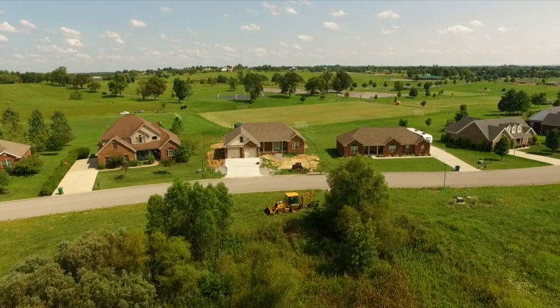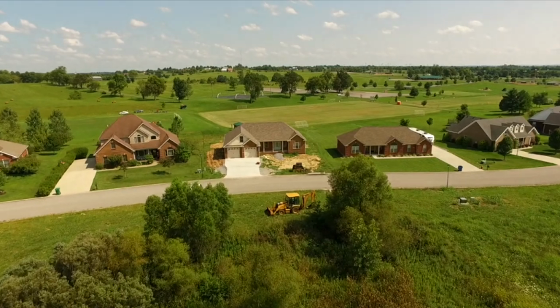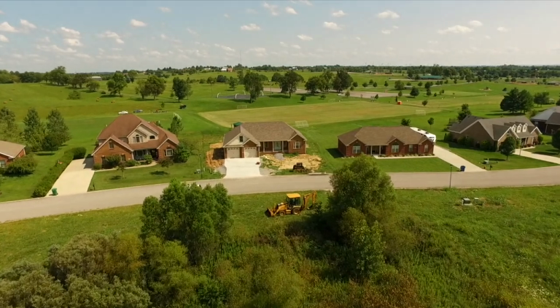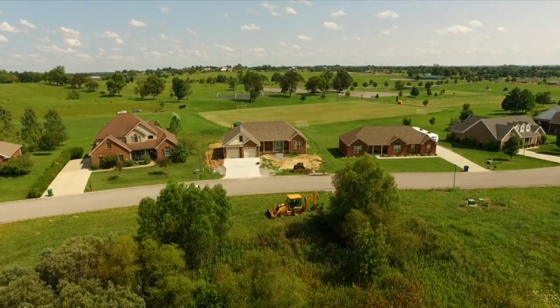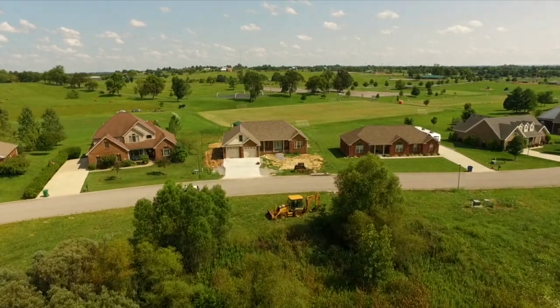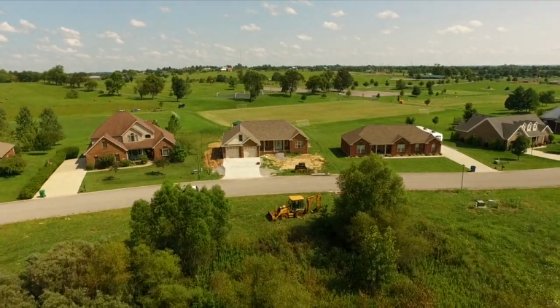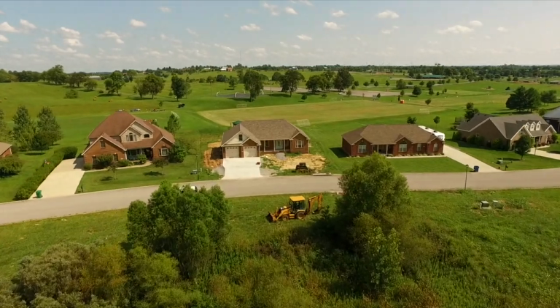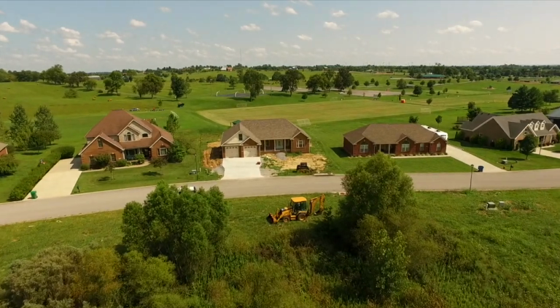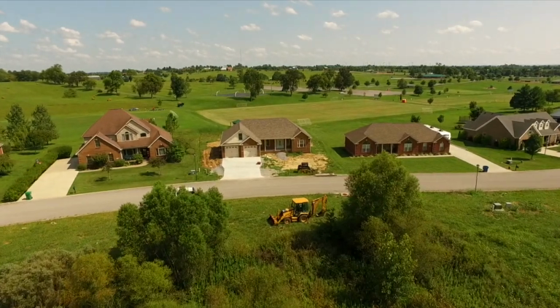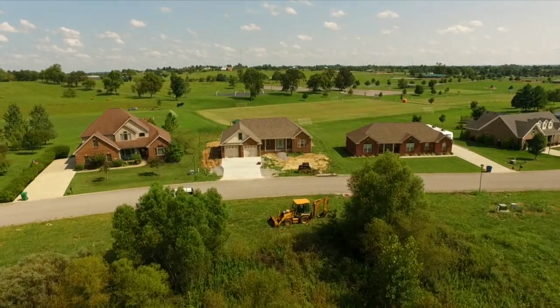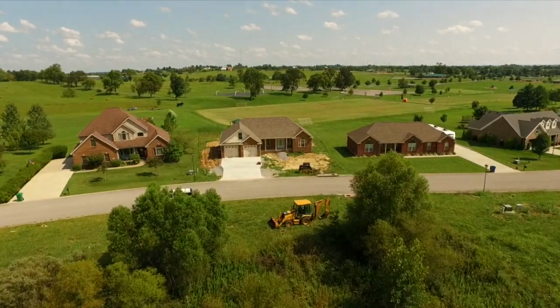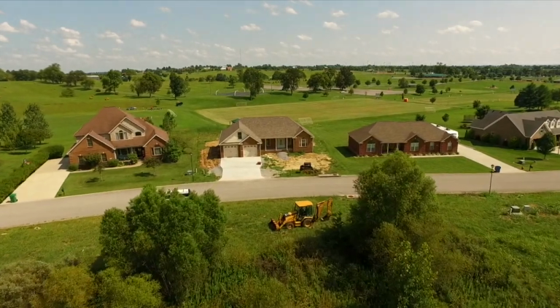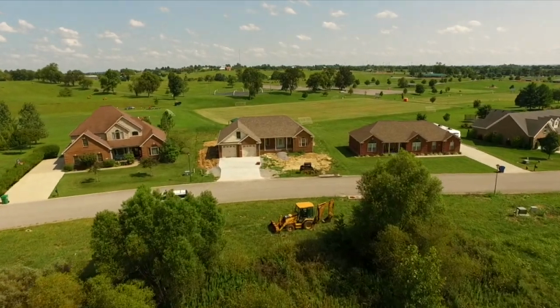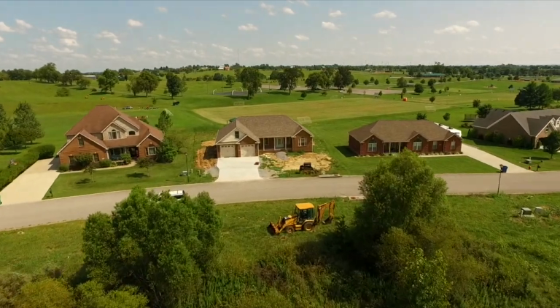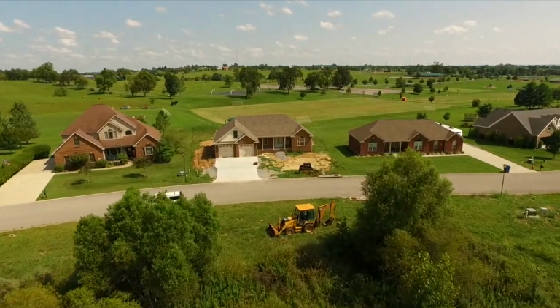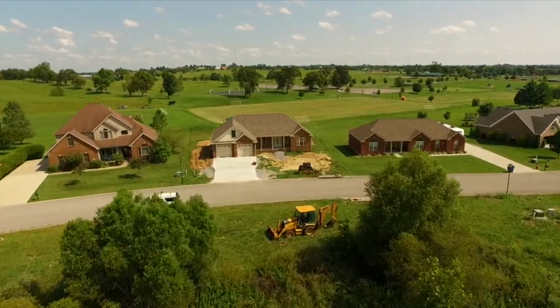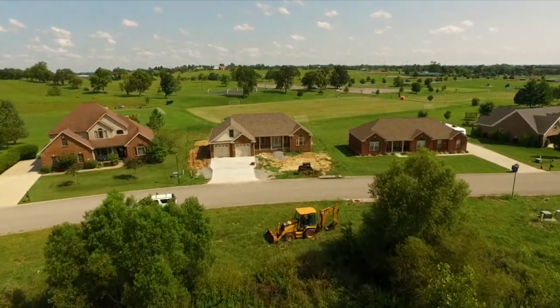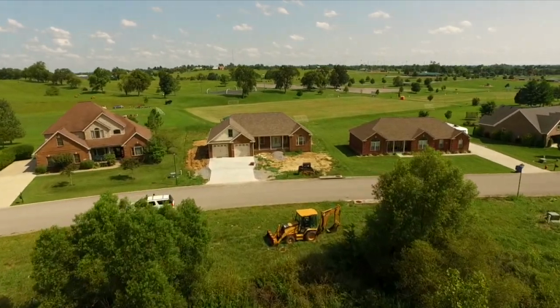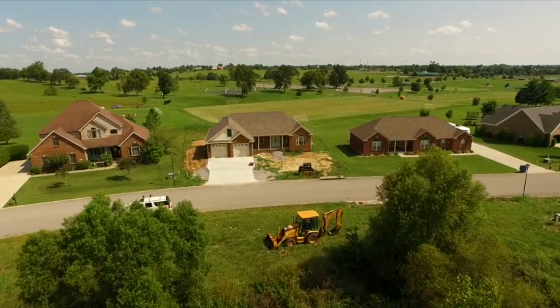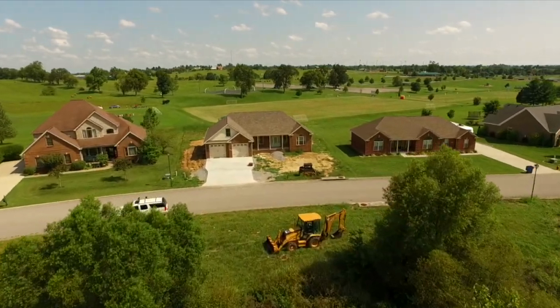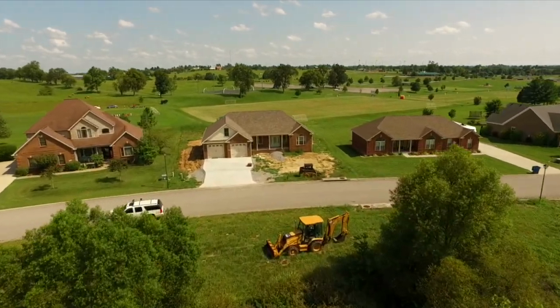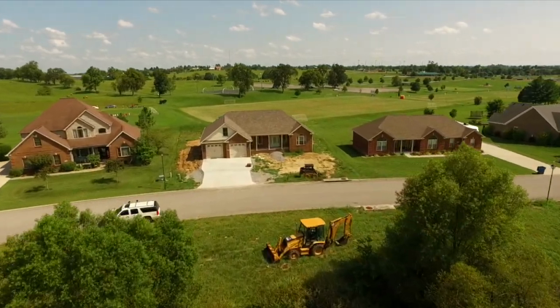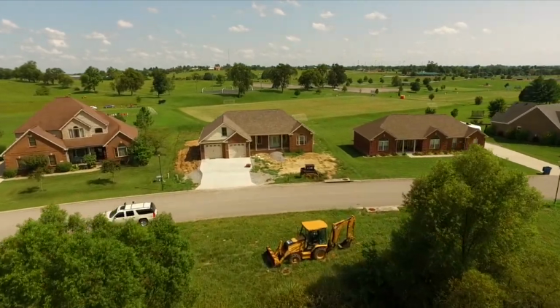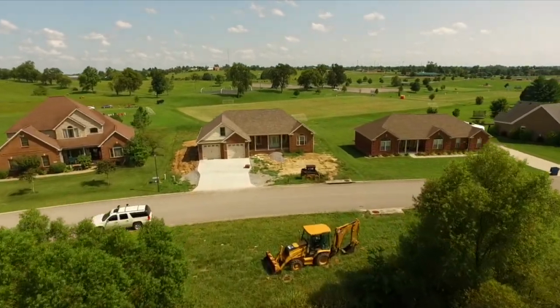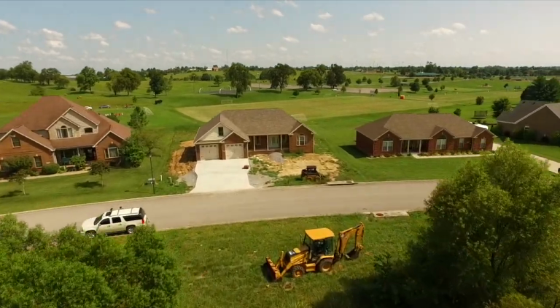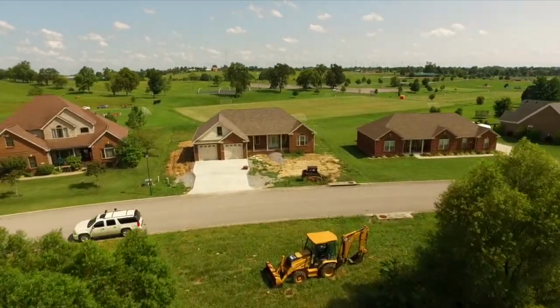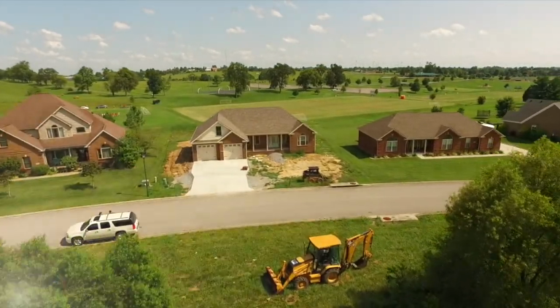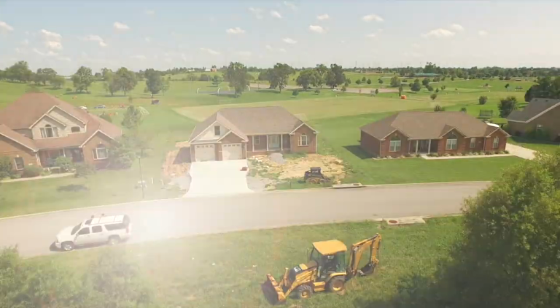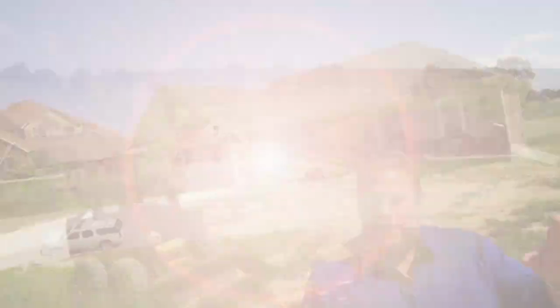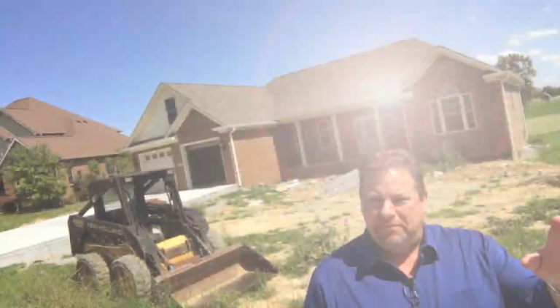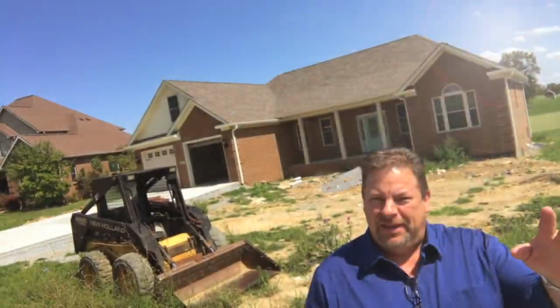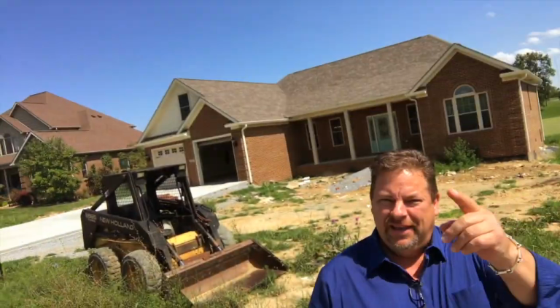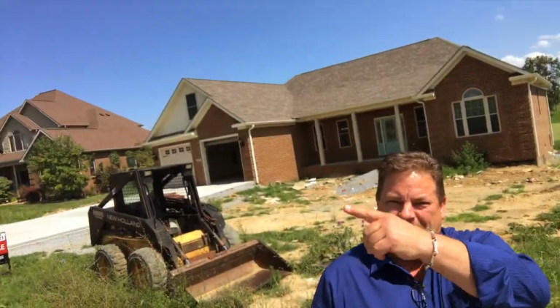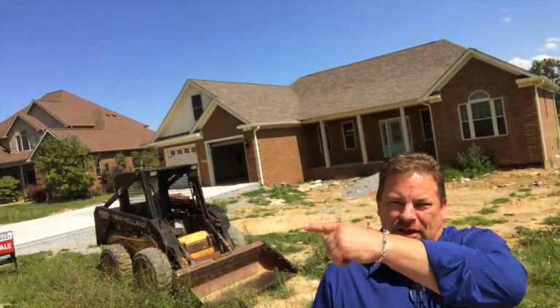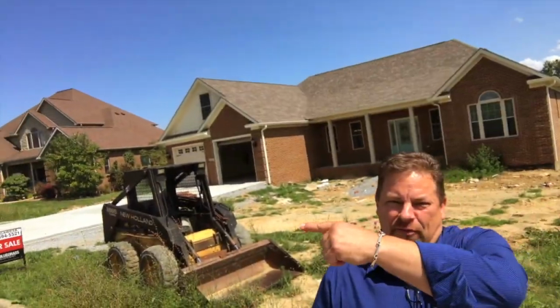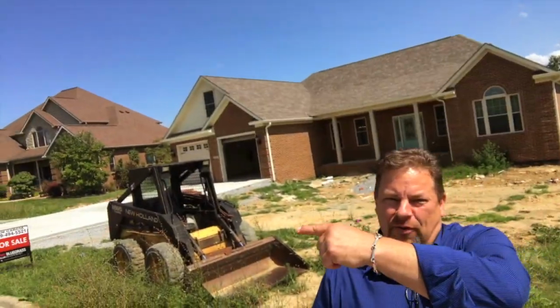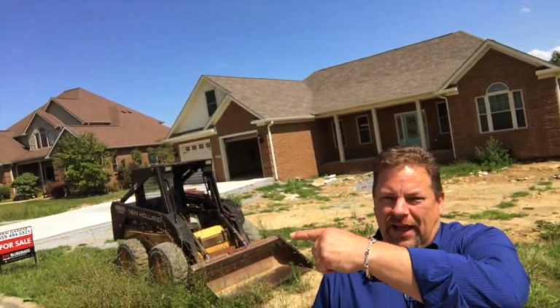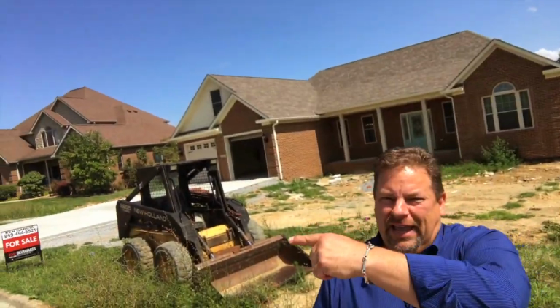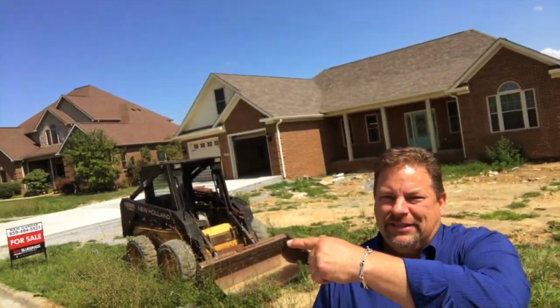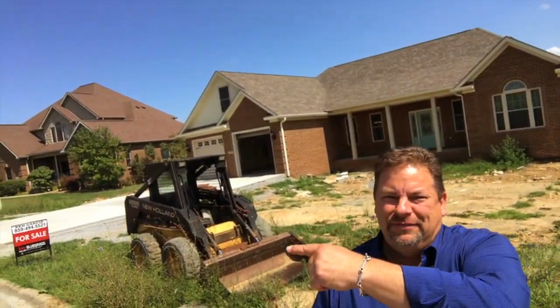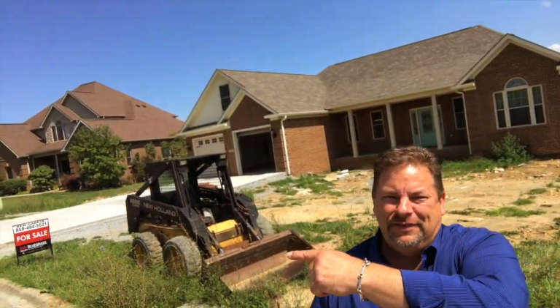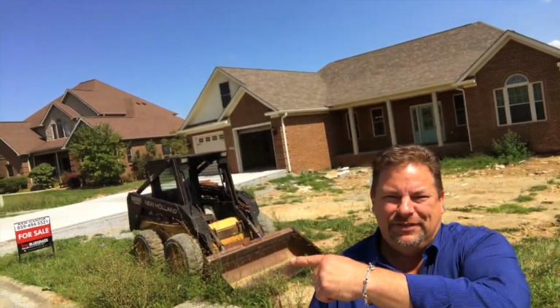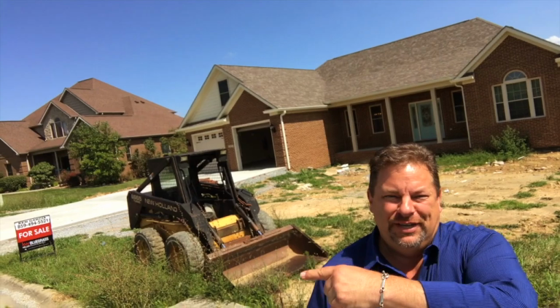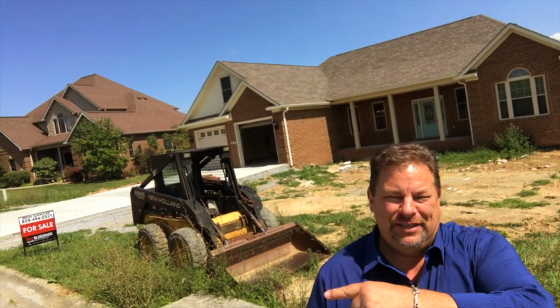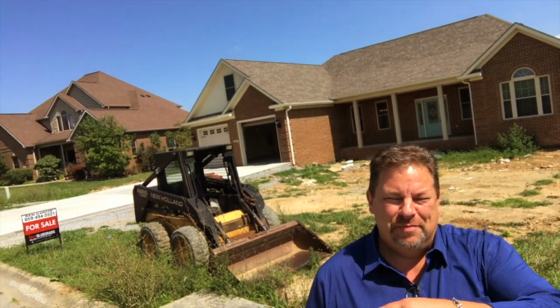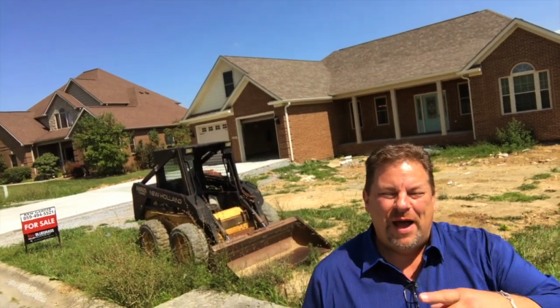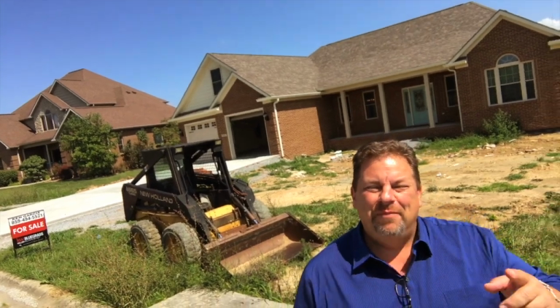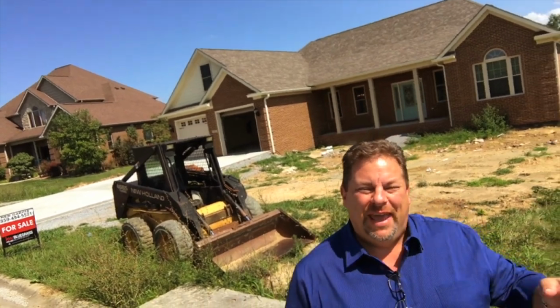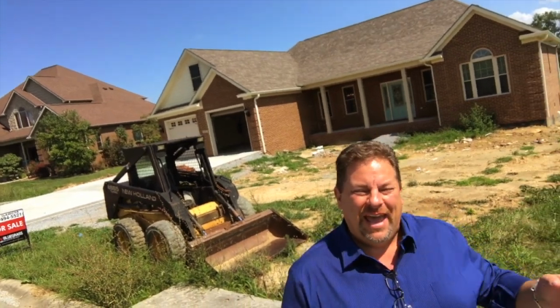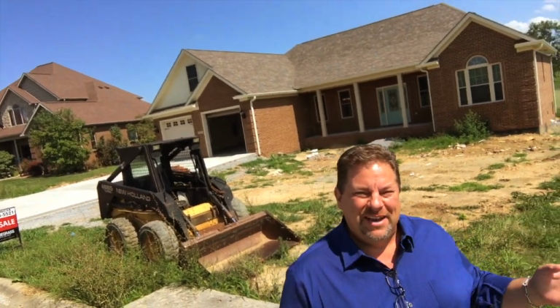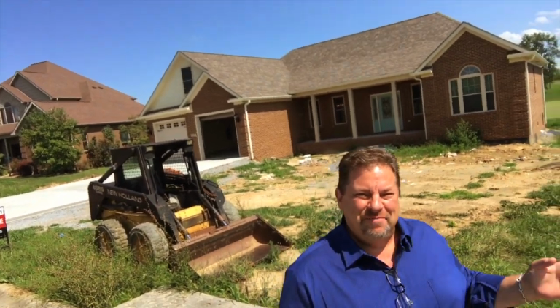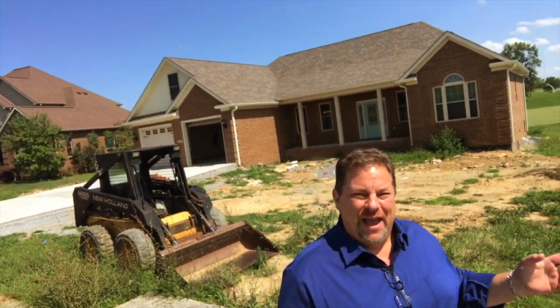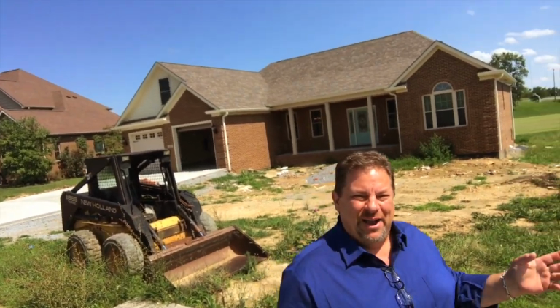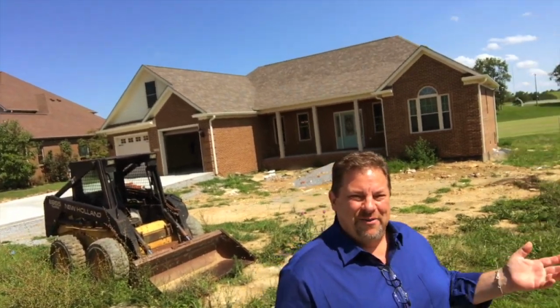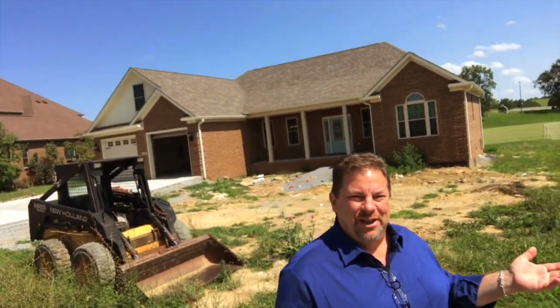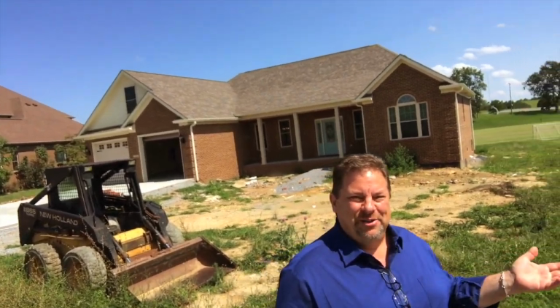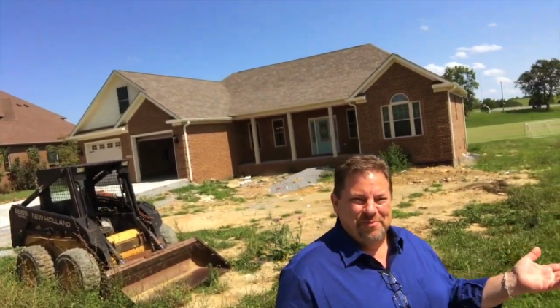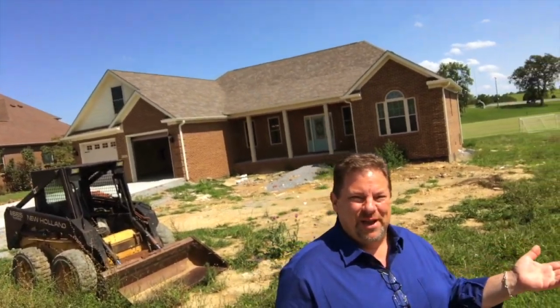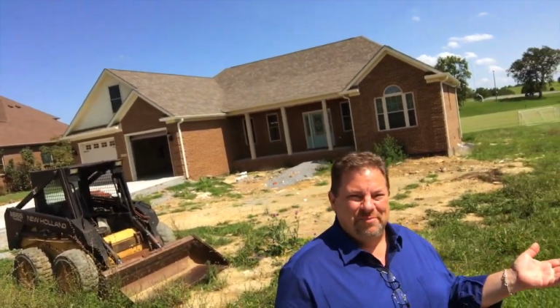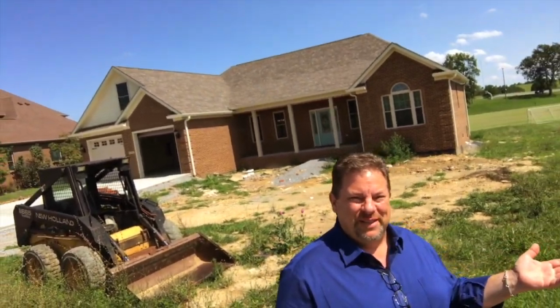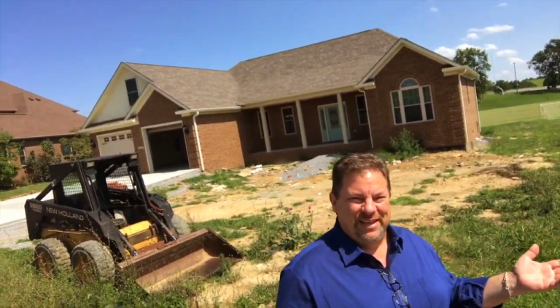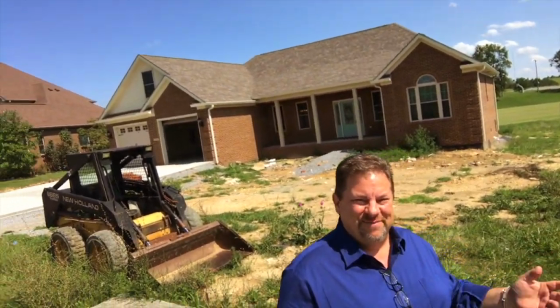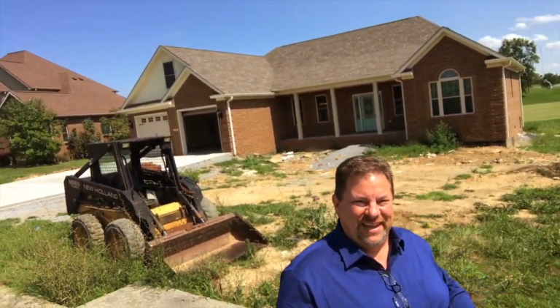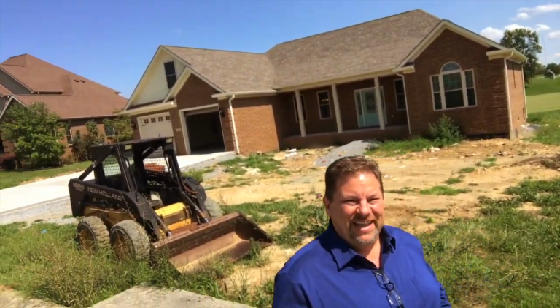If I told you I got a brand new house for you today, would you believe me? Well, I guess if you see the bobcat in the background, you might believe me.